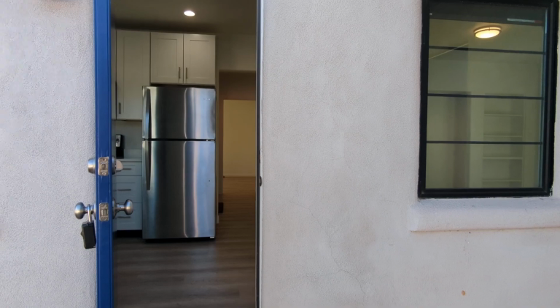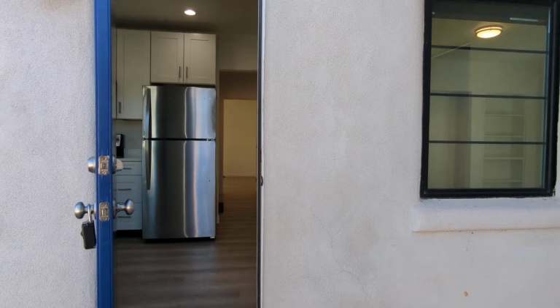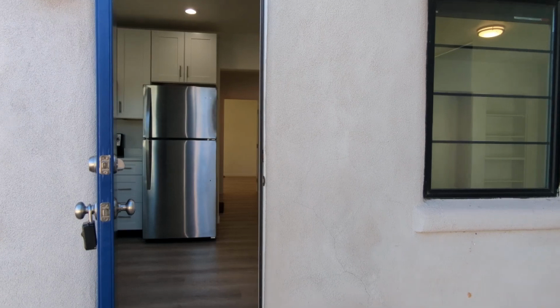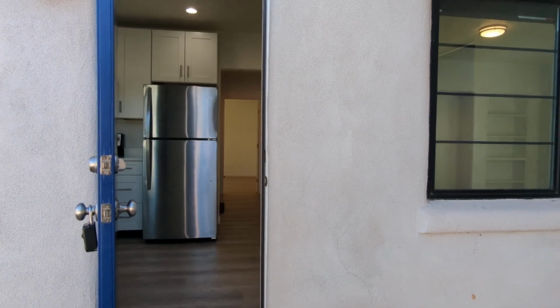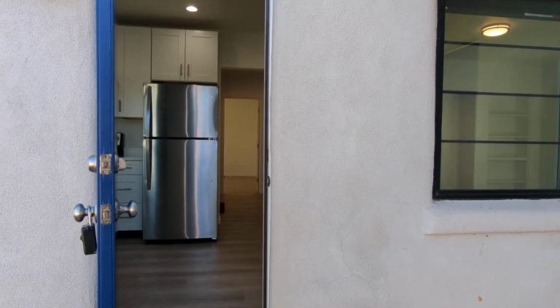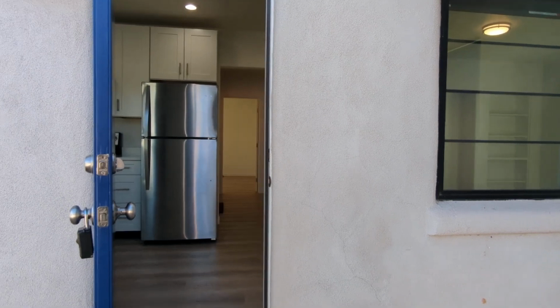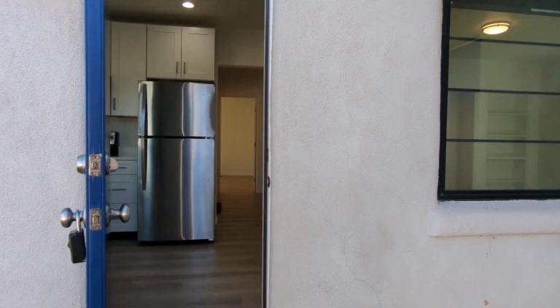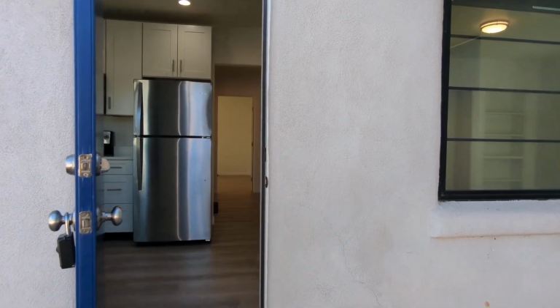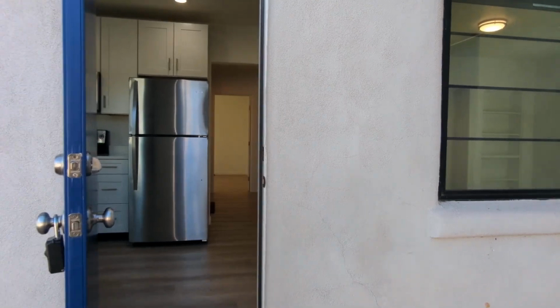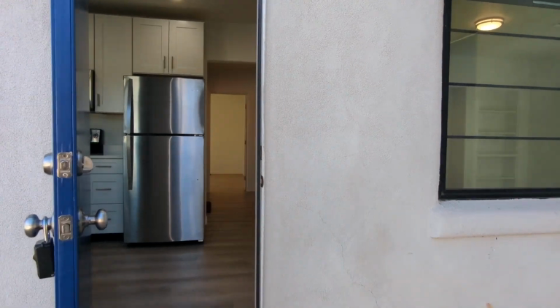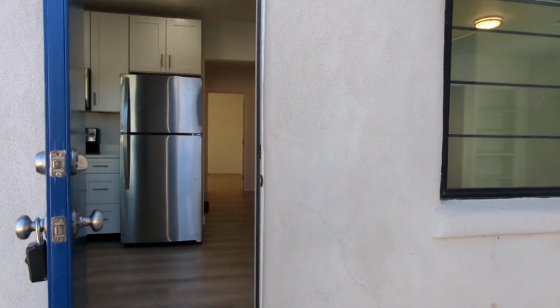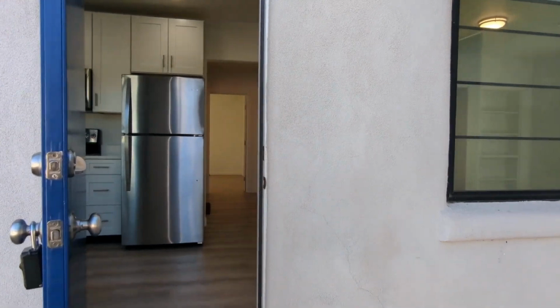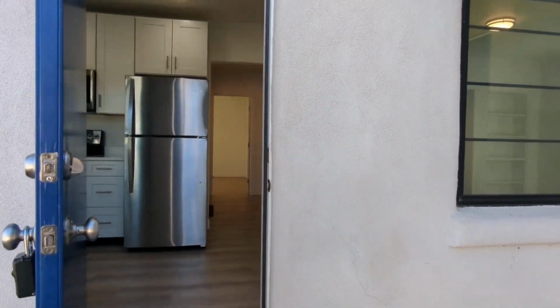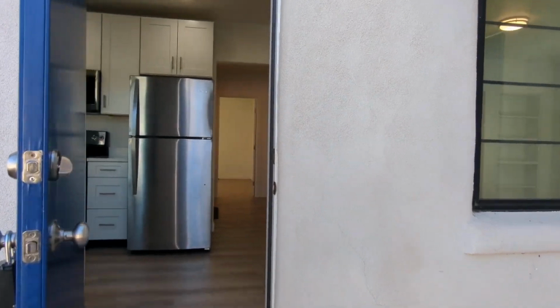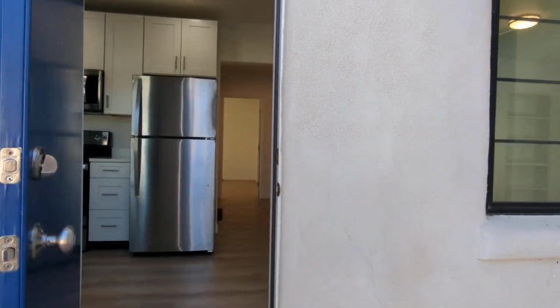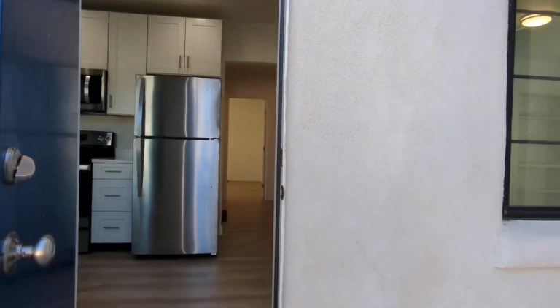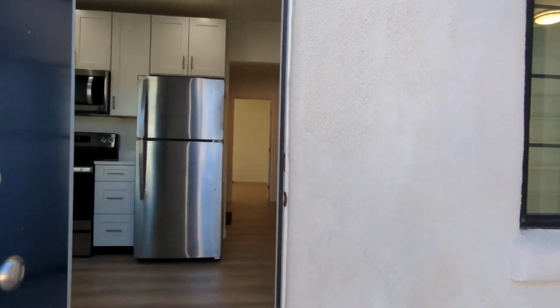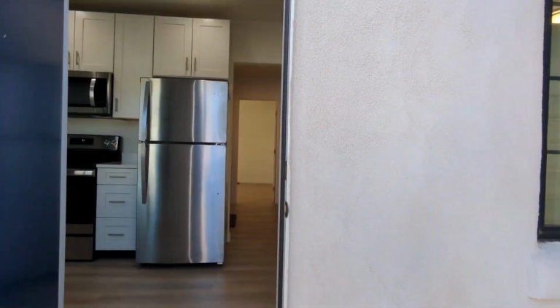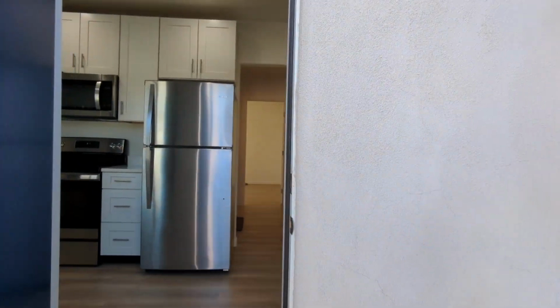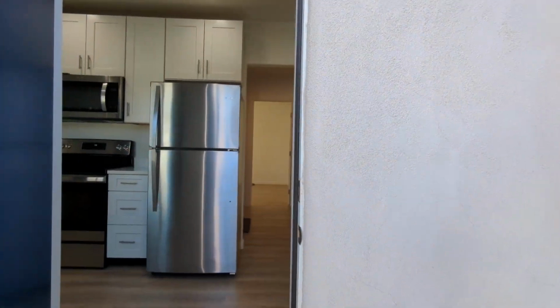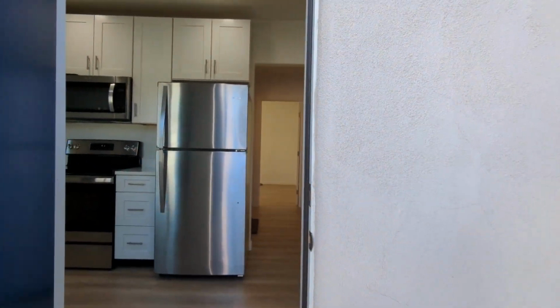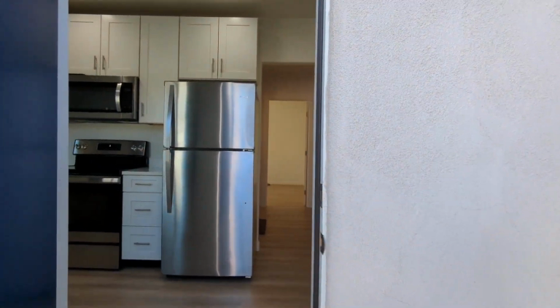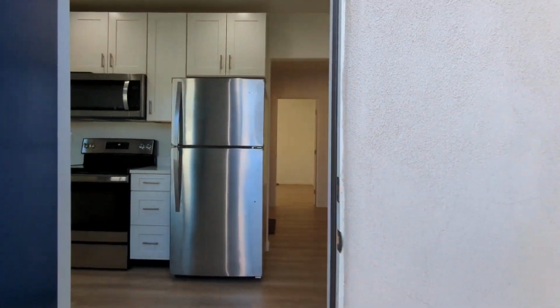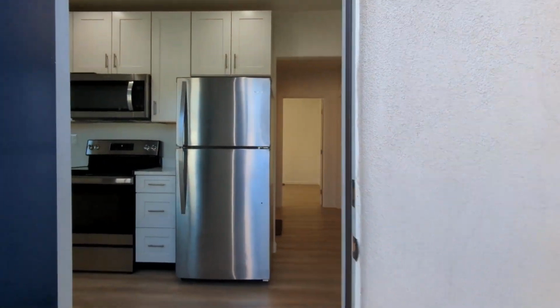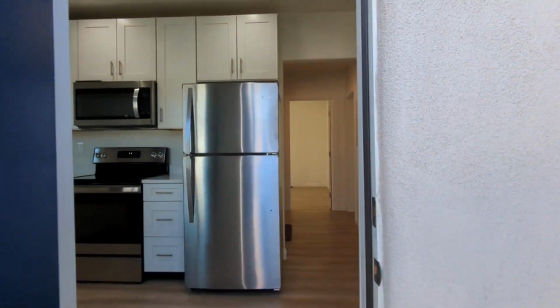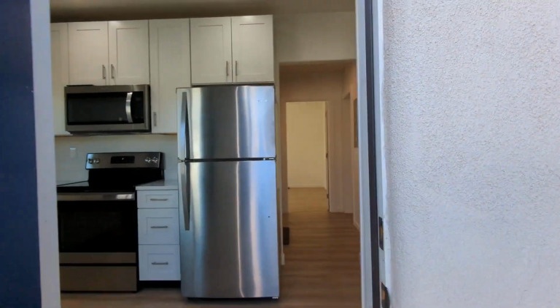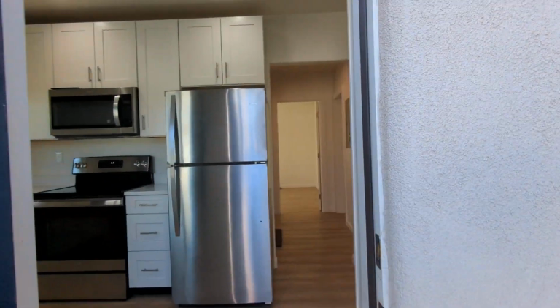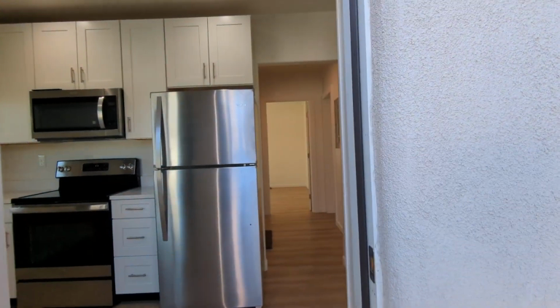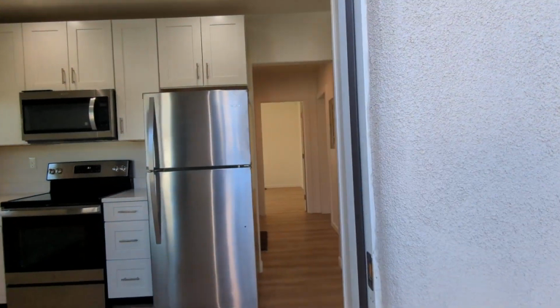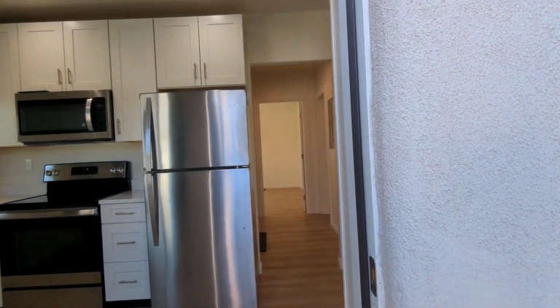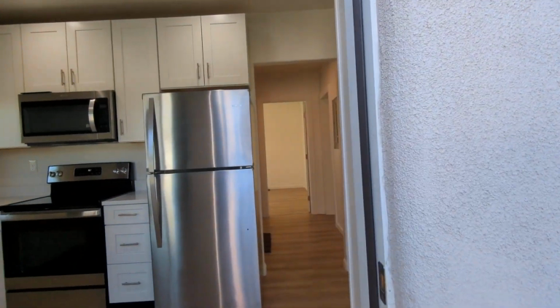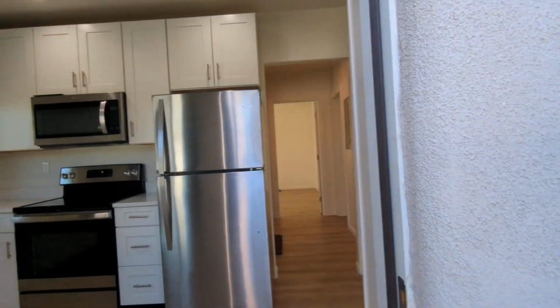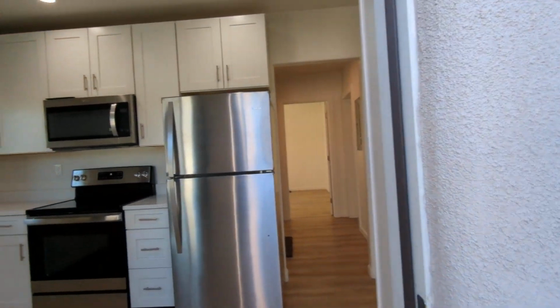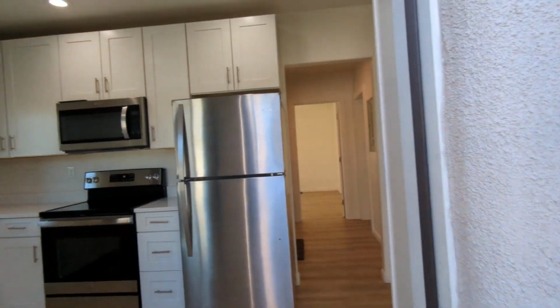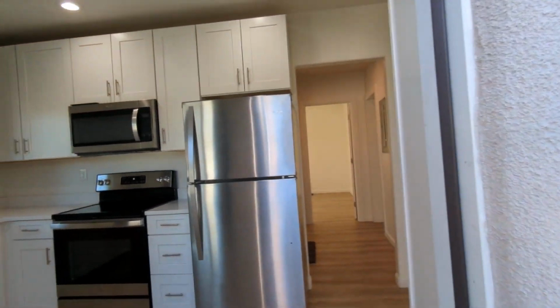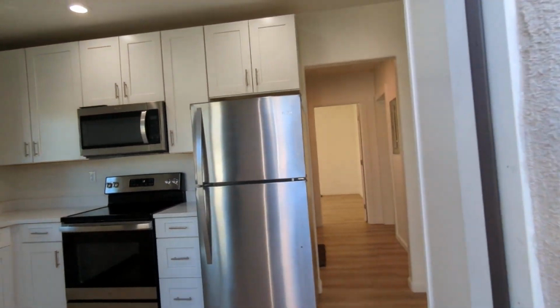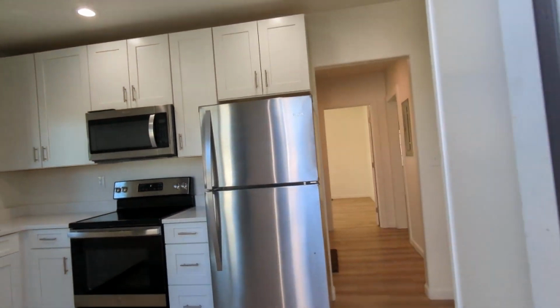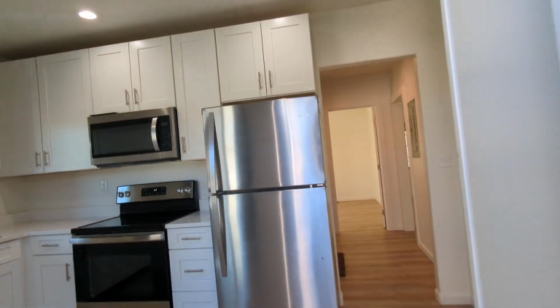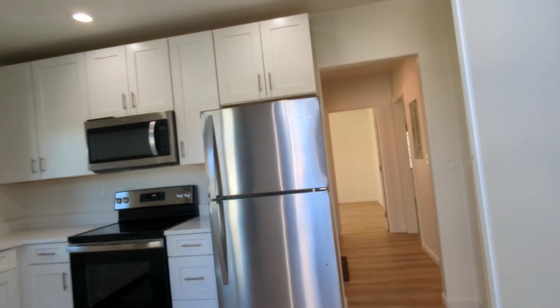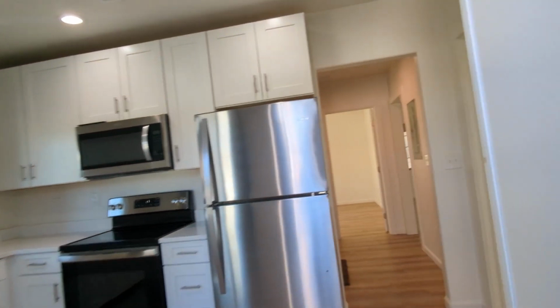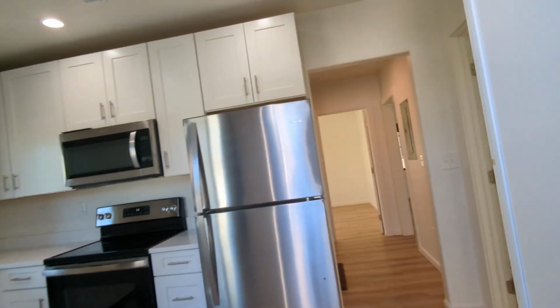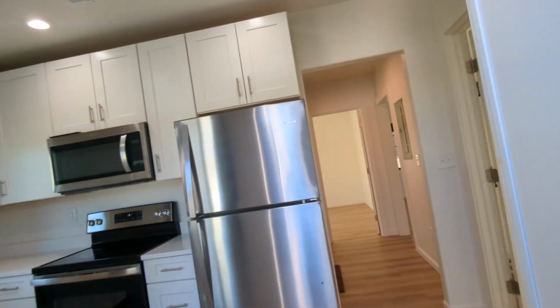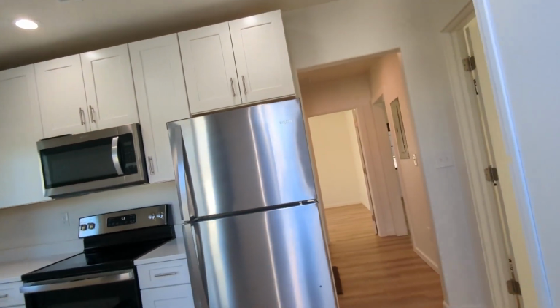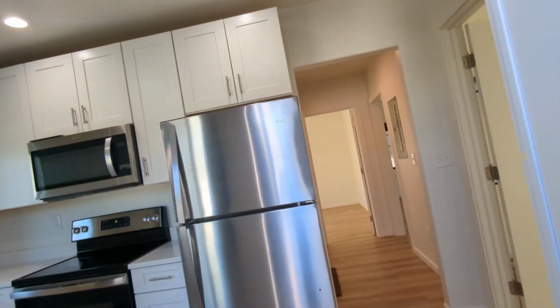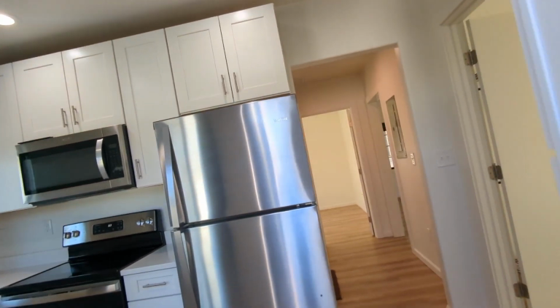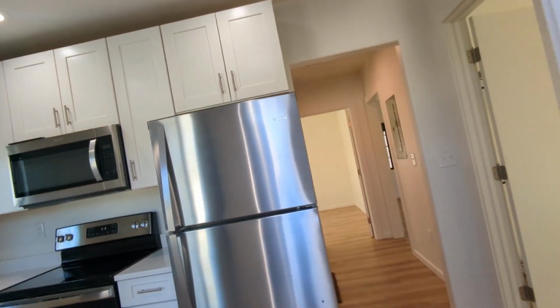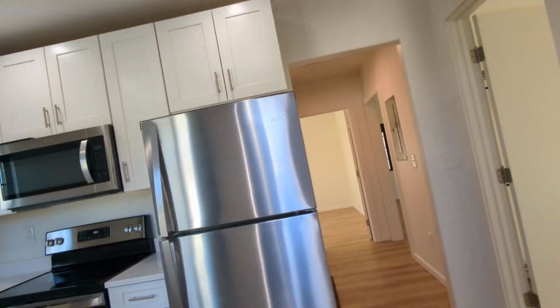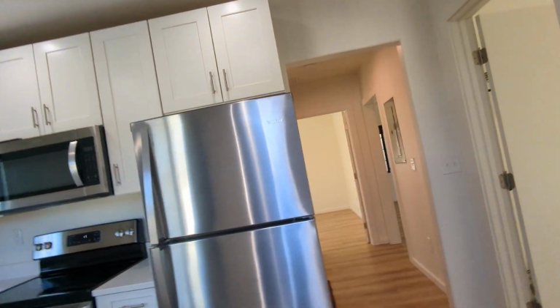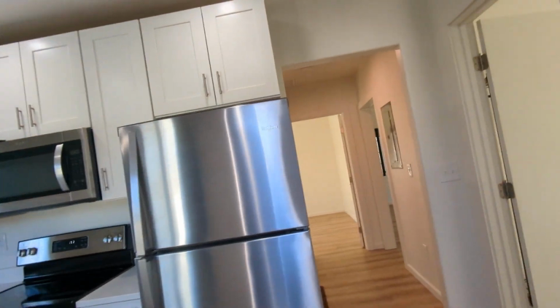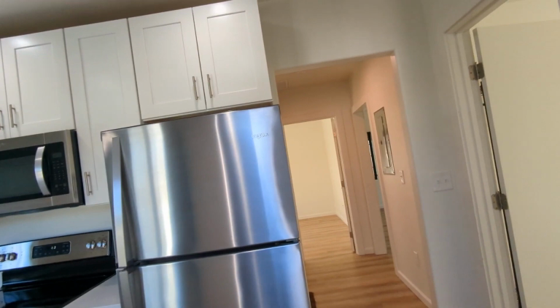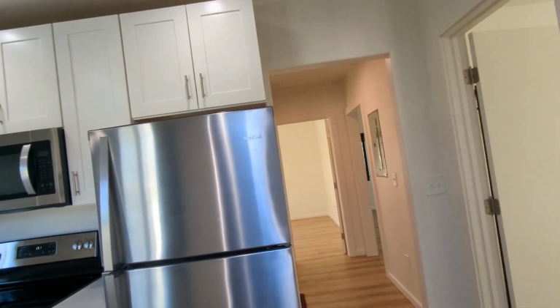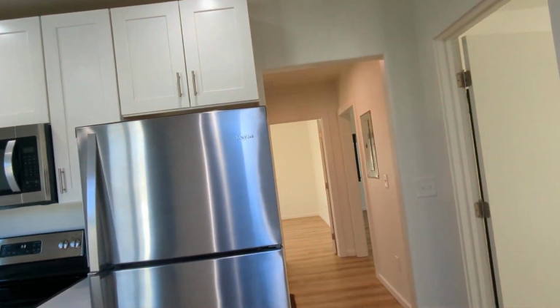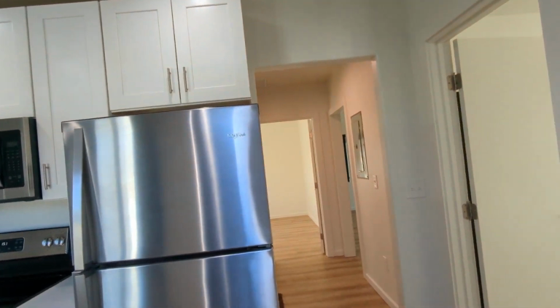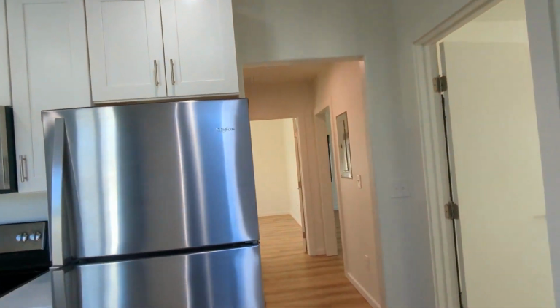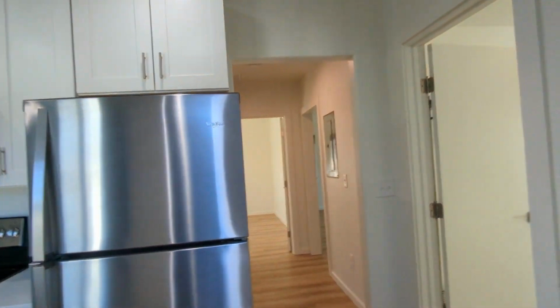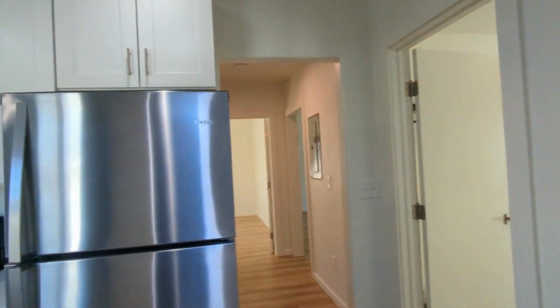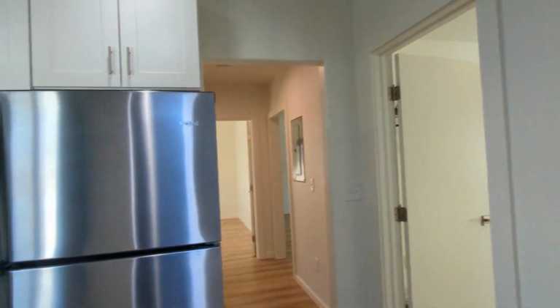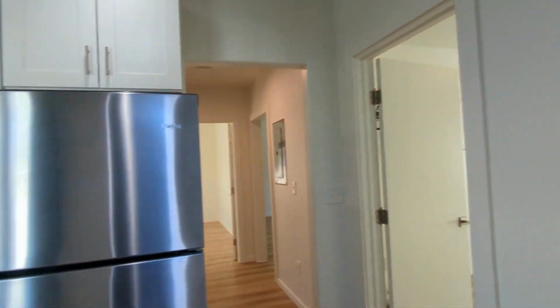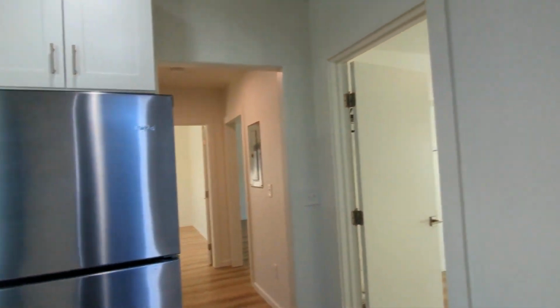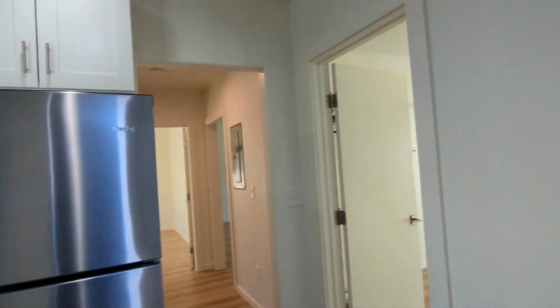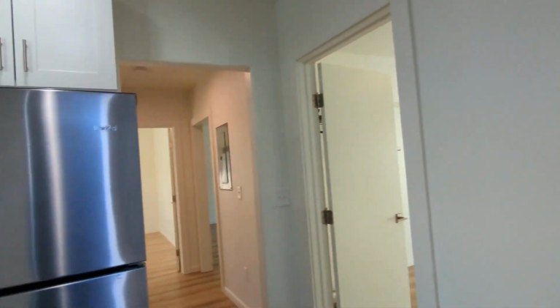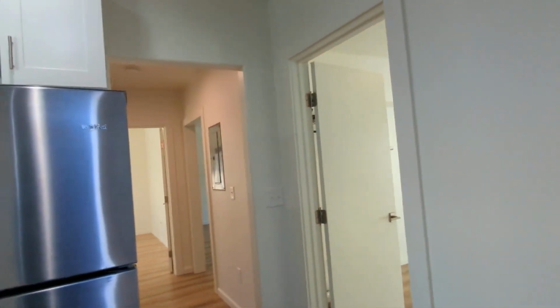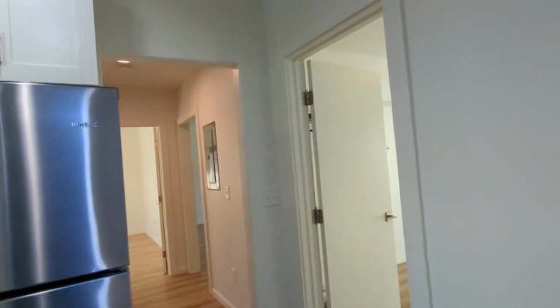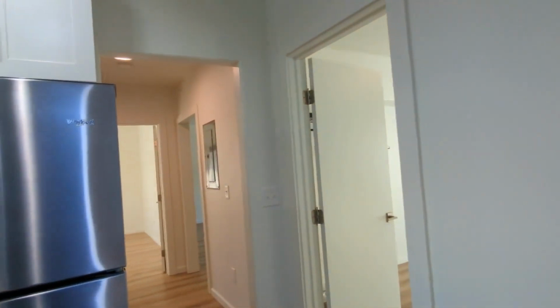Hello, this is Emmett with Habitation Realty. I'm going to be showing you this freshly renovated two-bedroom, one-bathroom home.